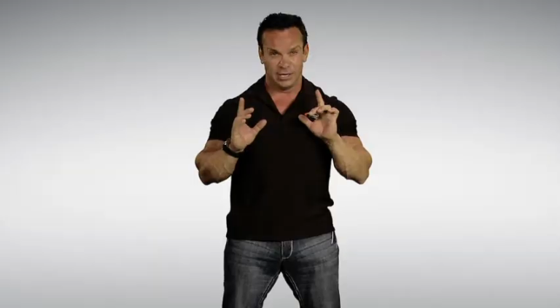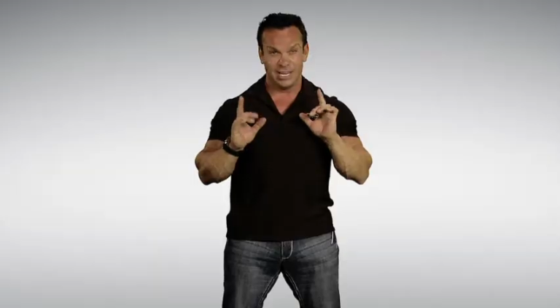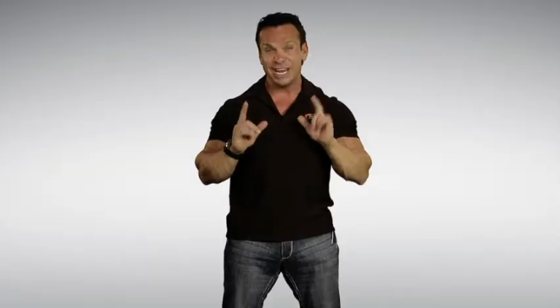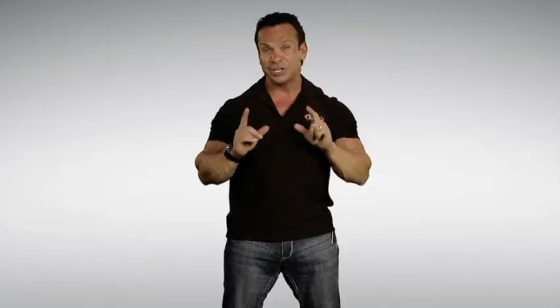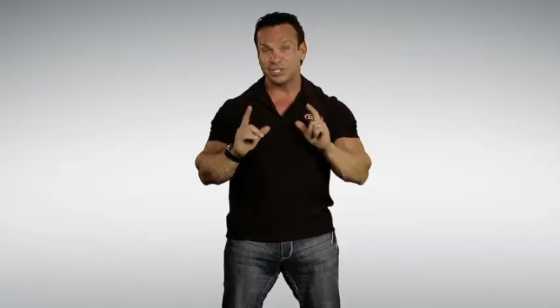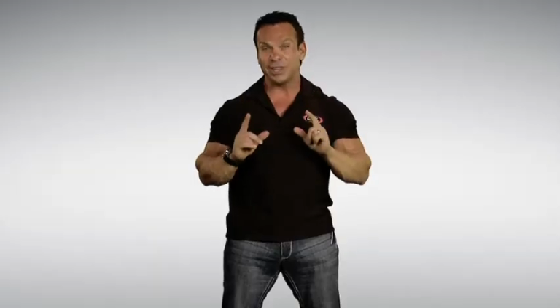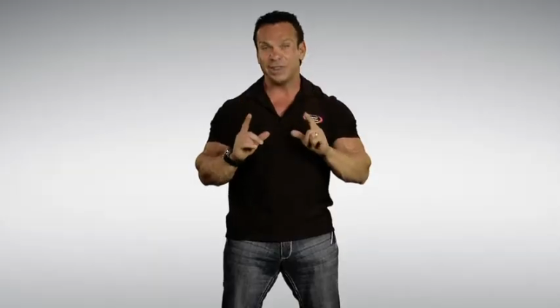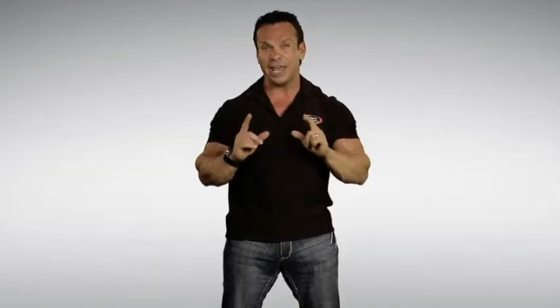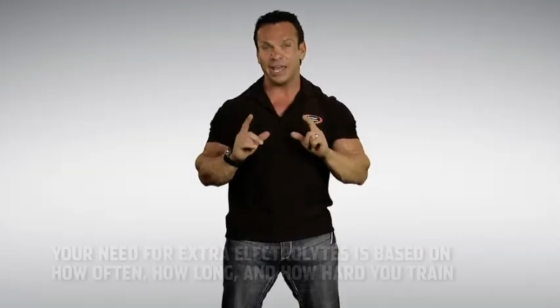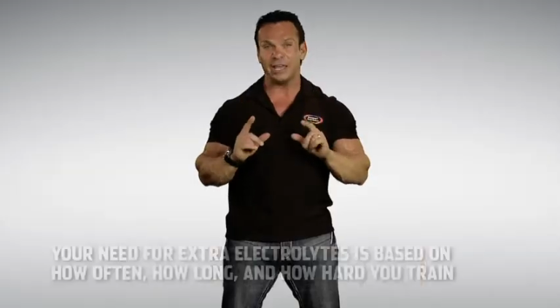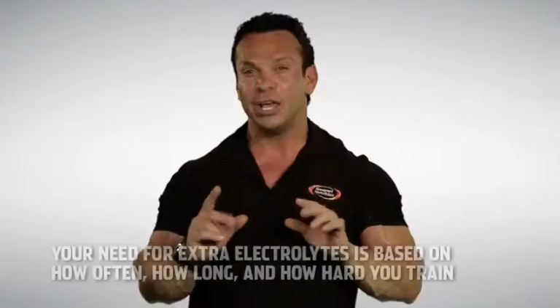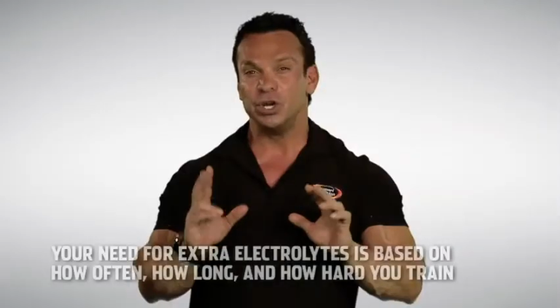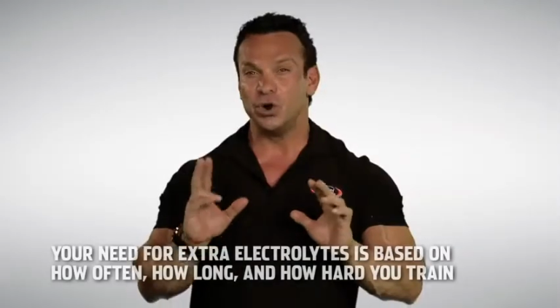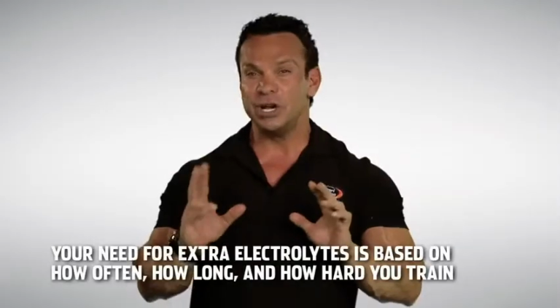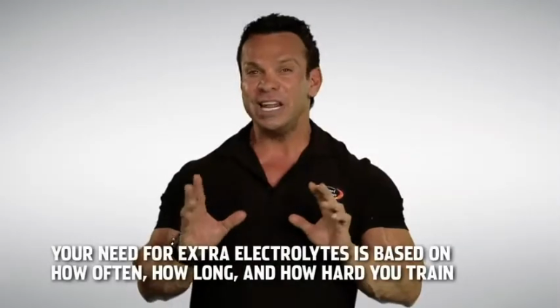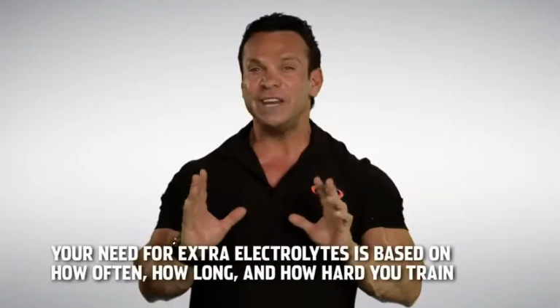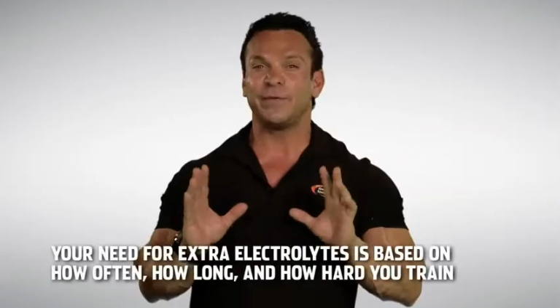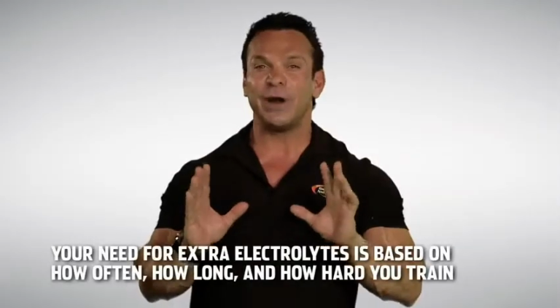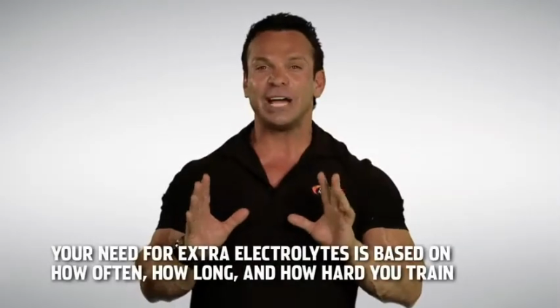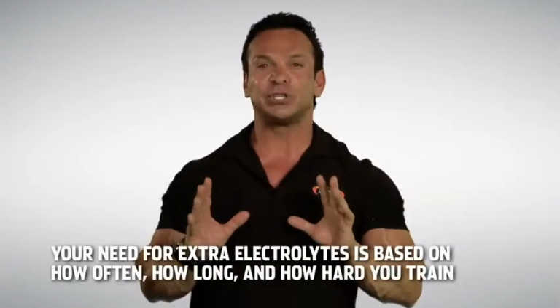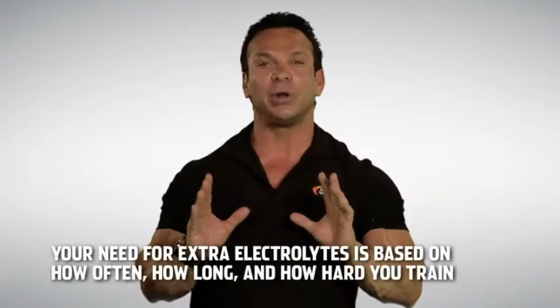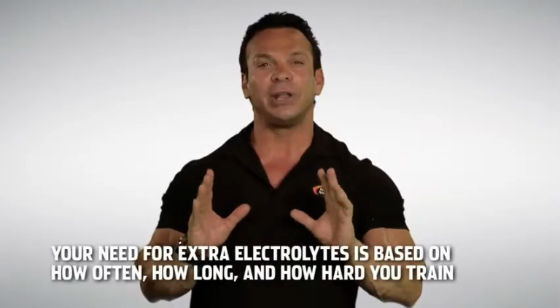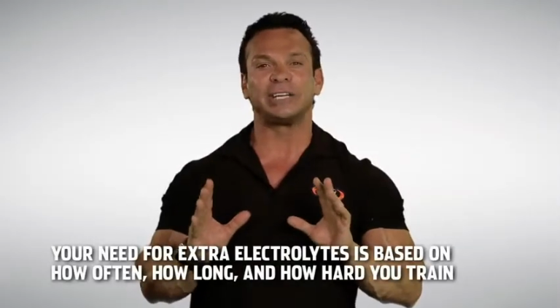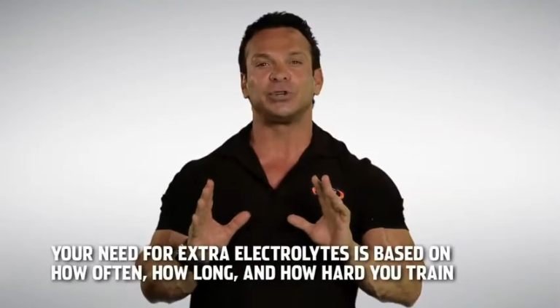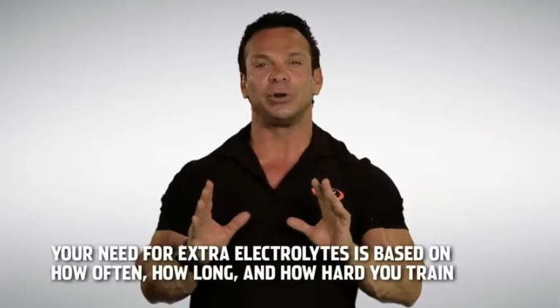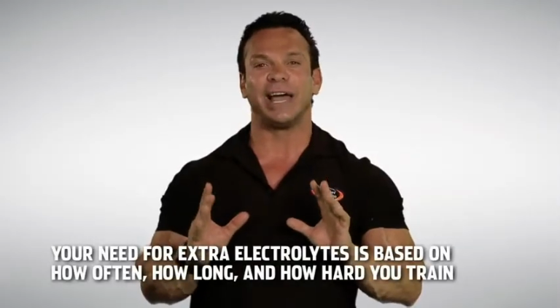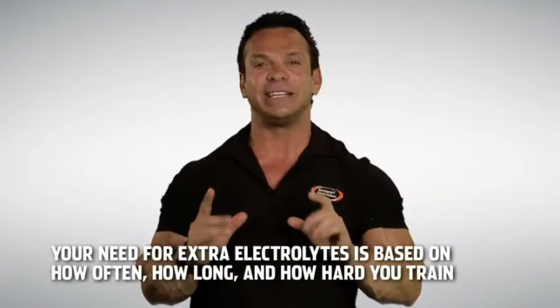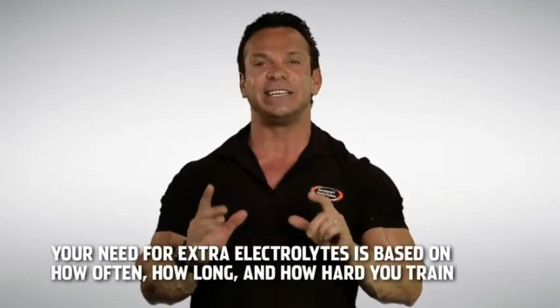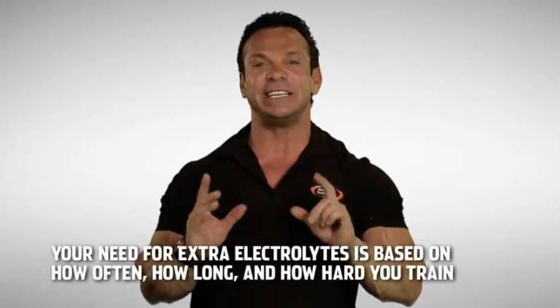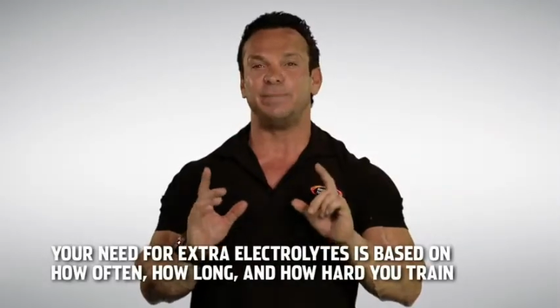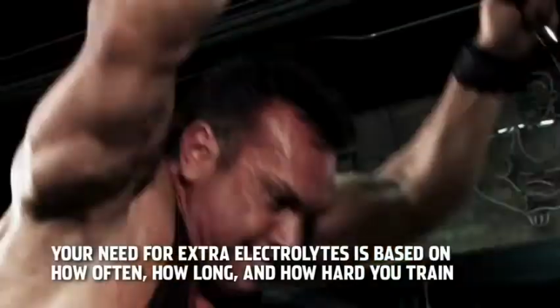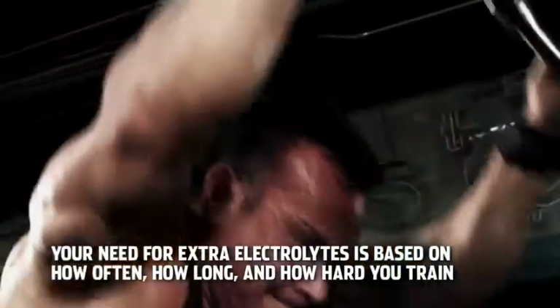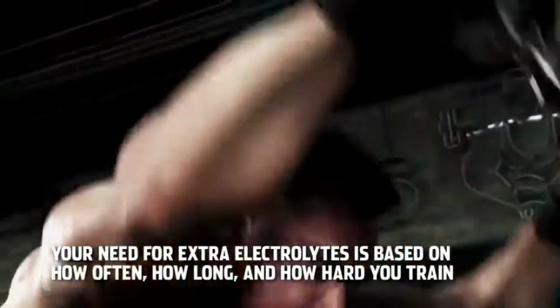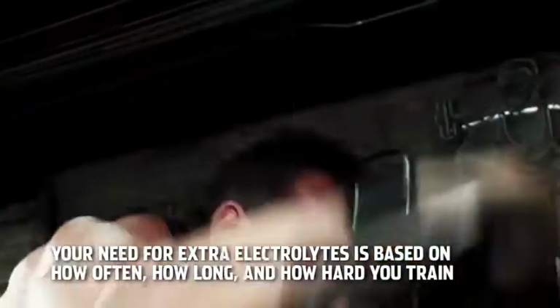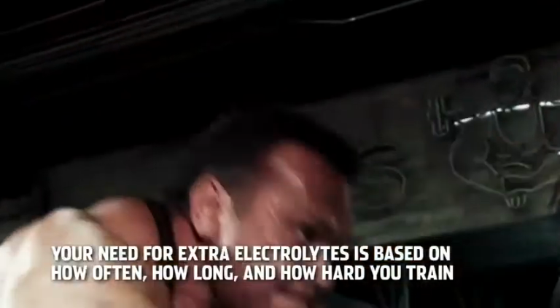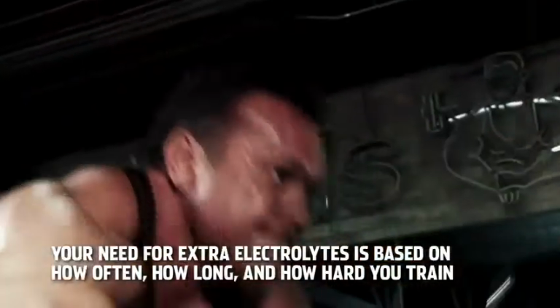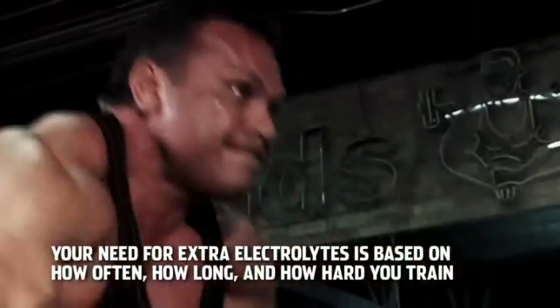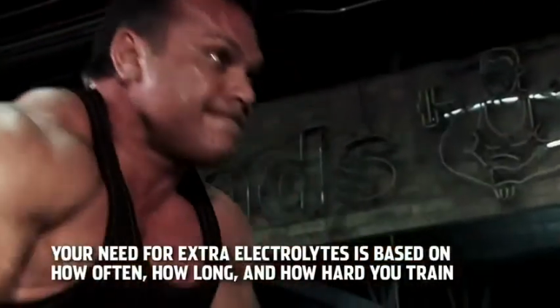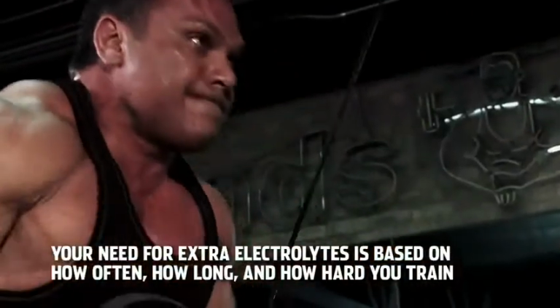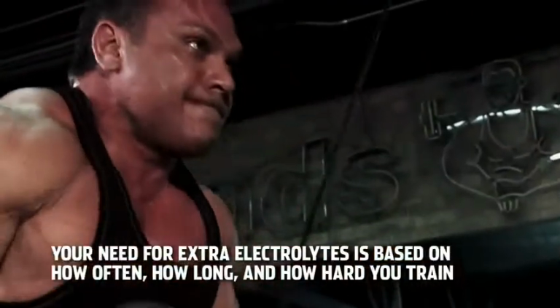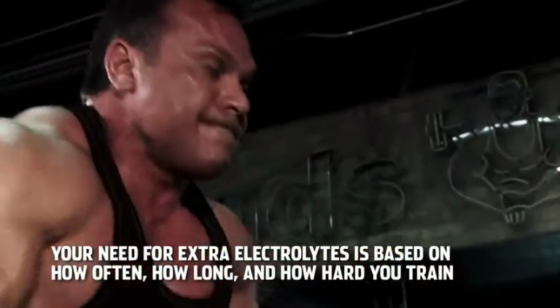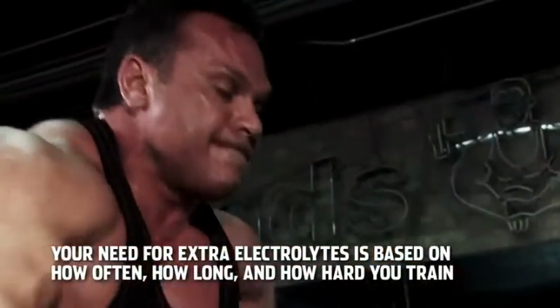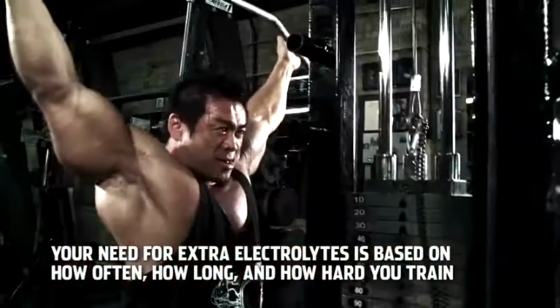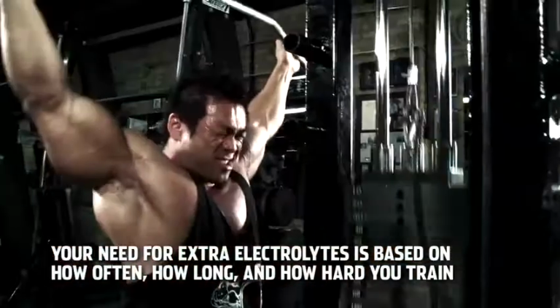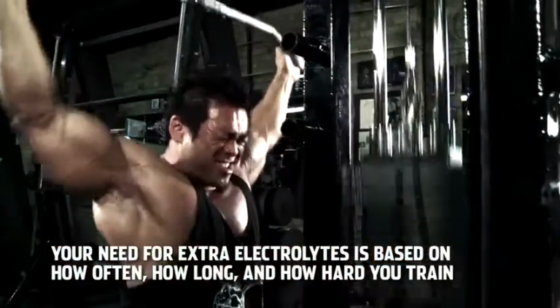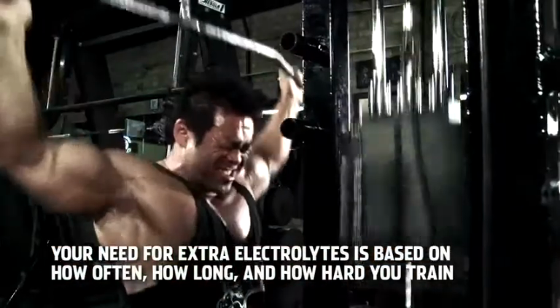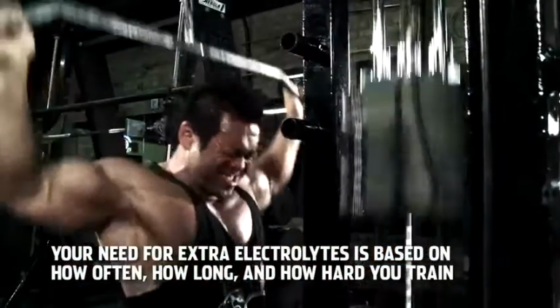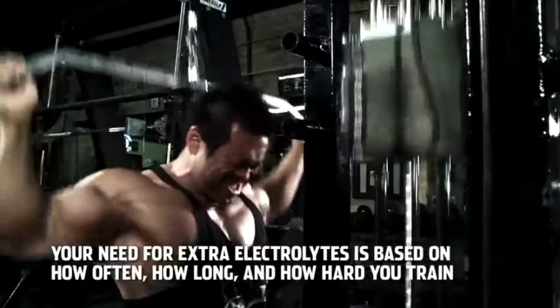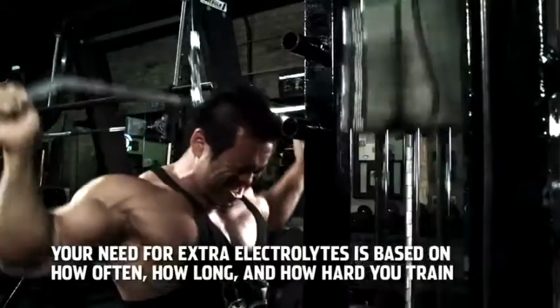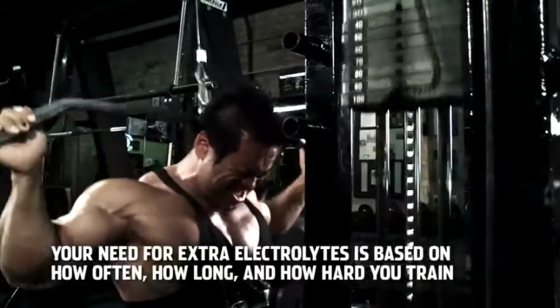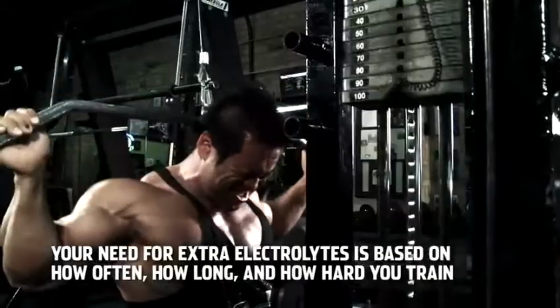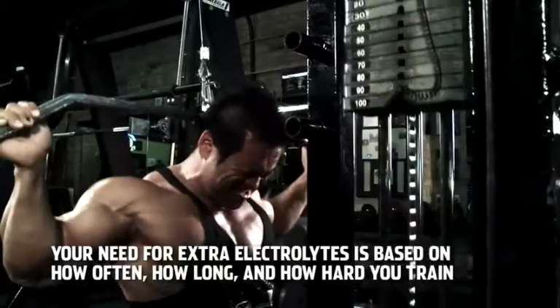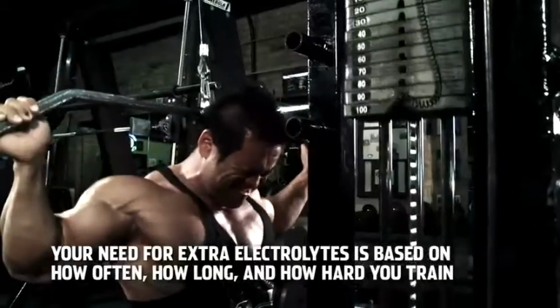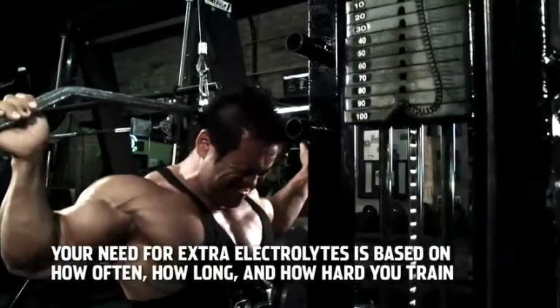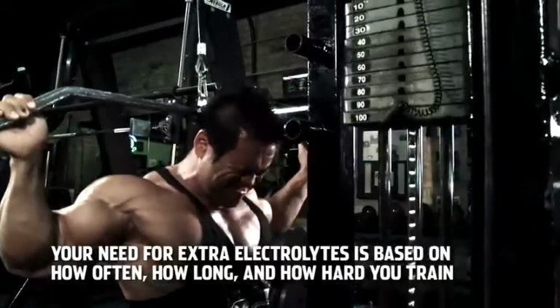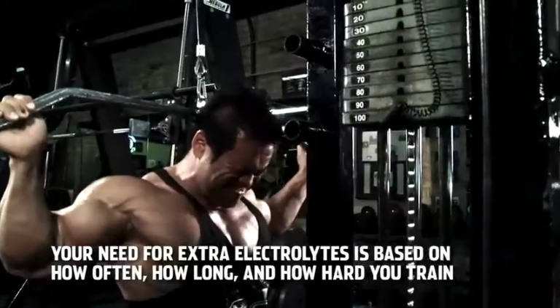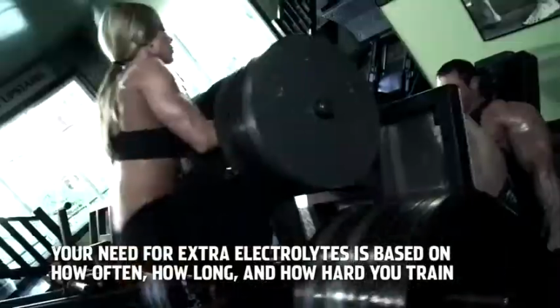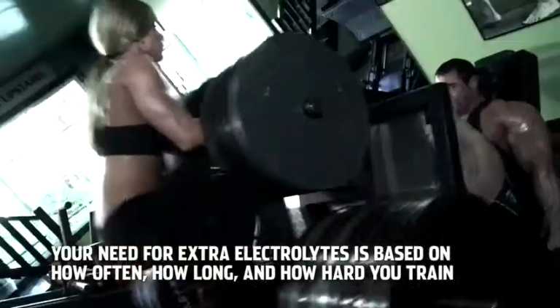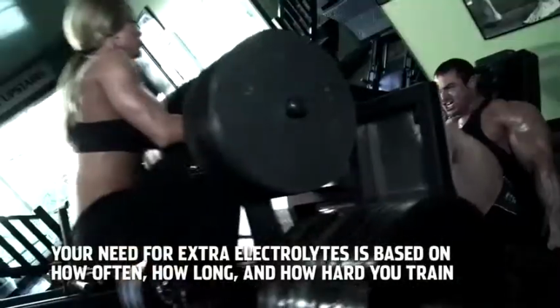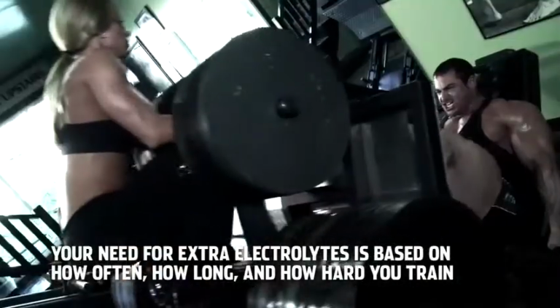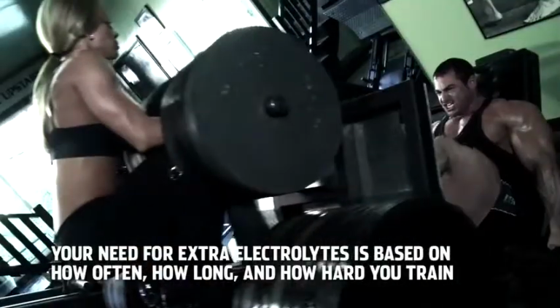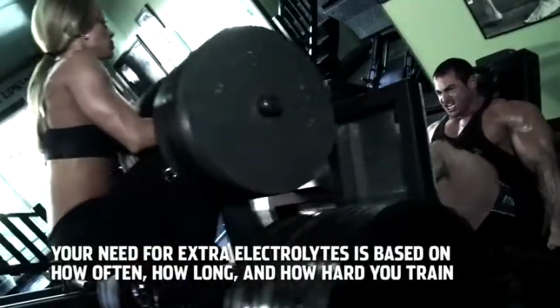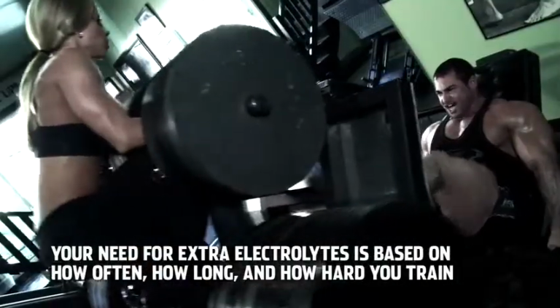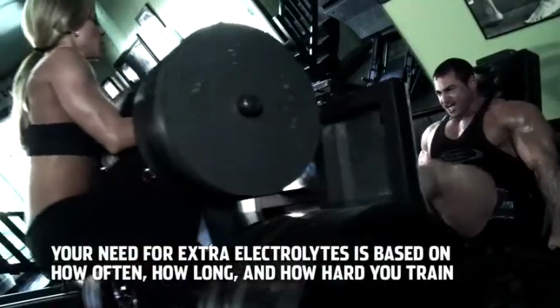Your need for extra electrolytes is based on how often, how long, and how hard you train.